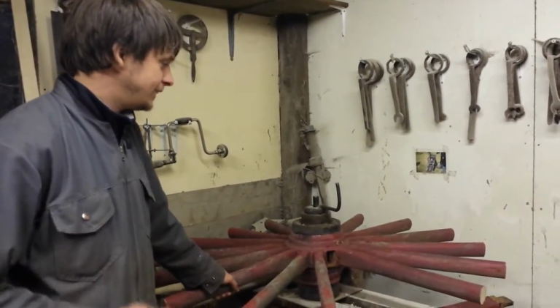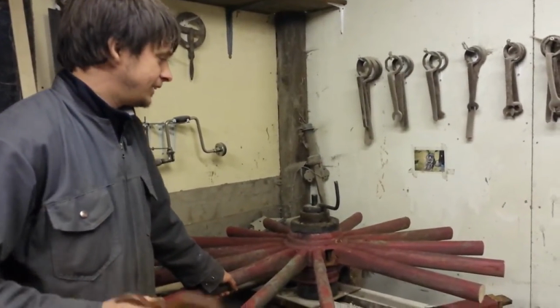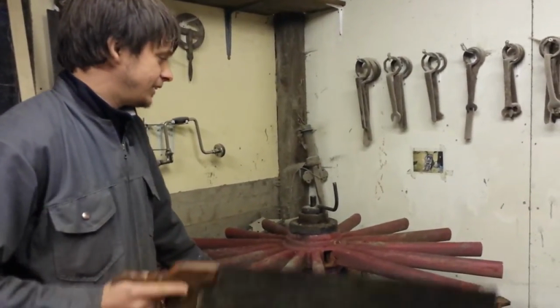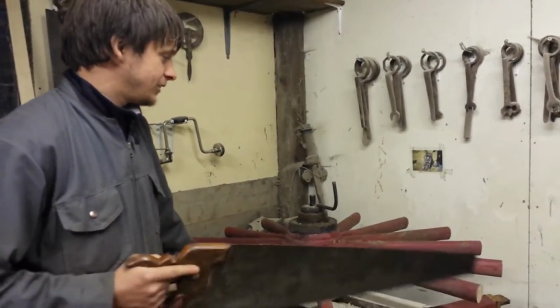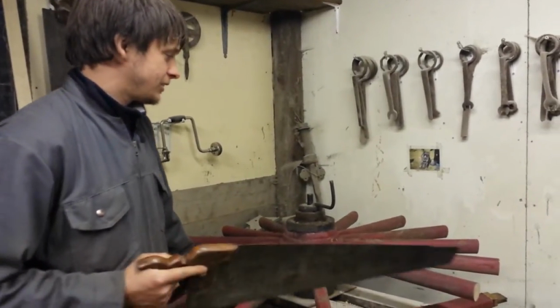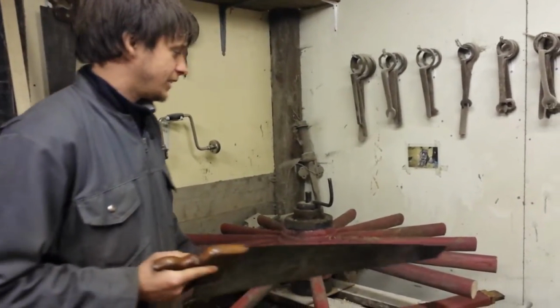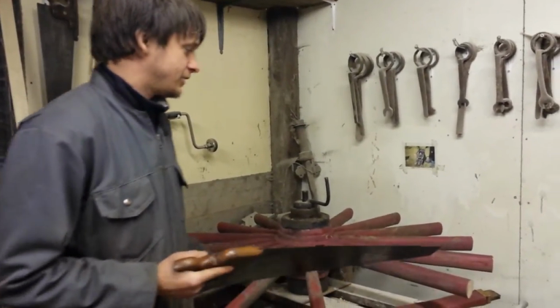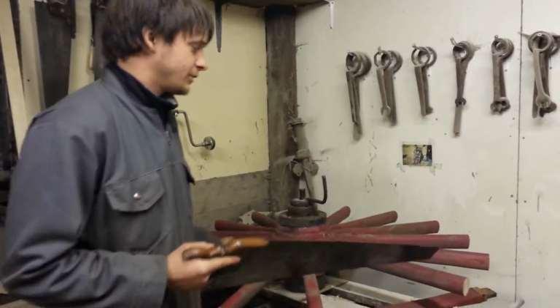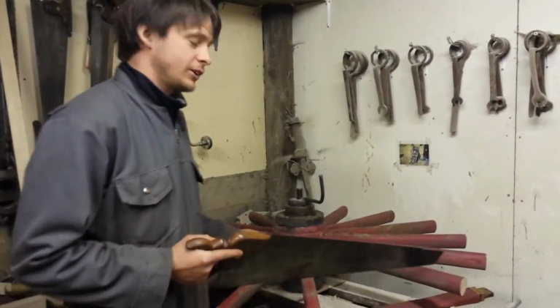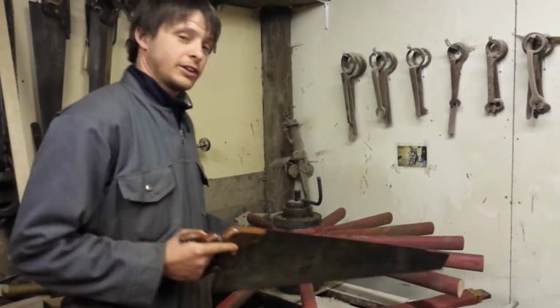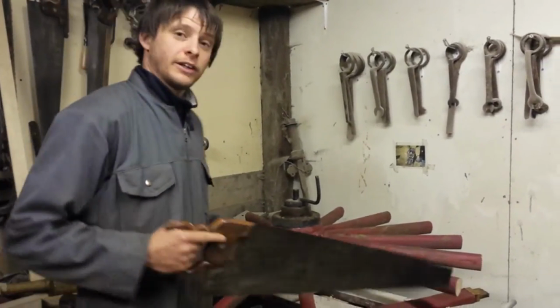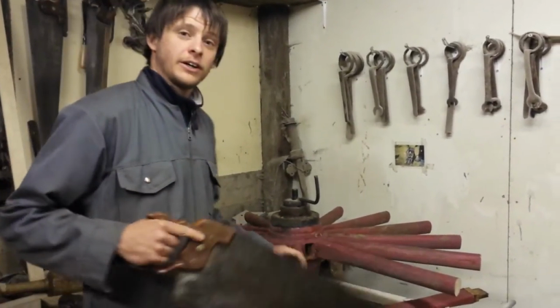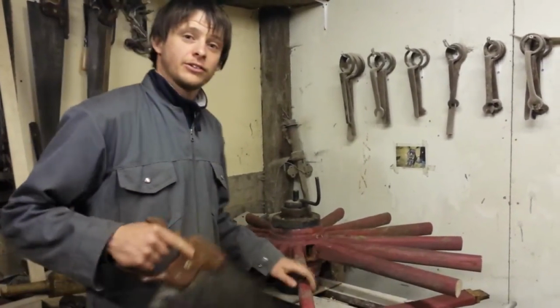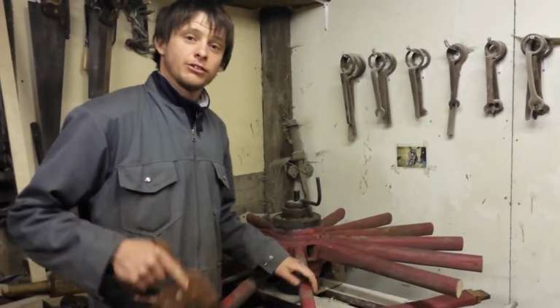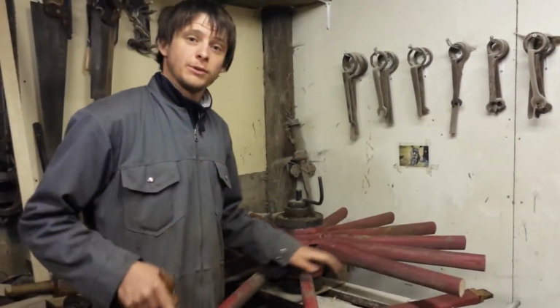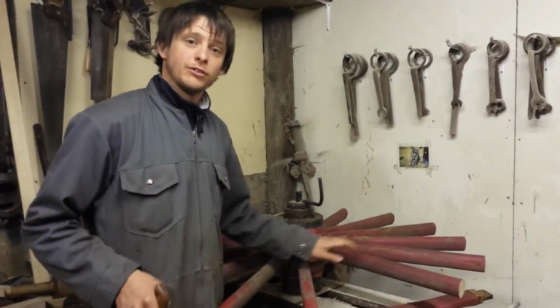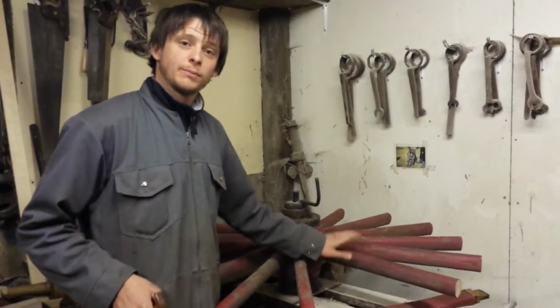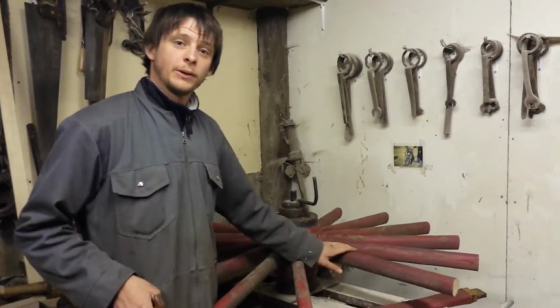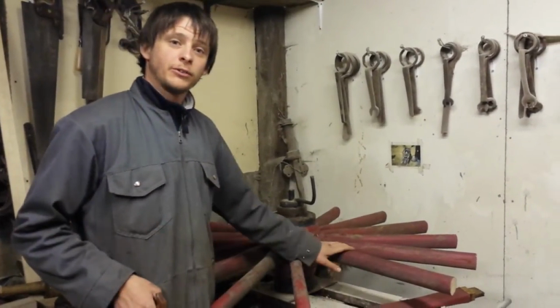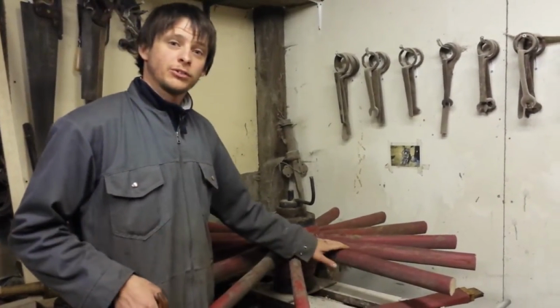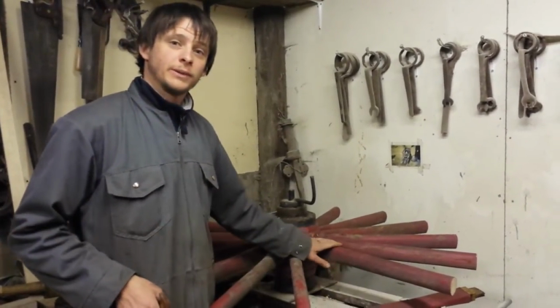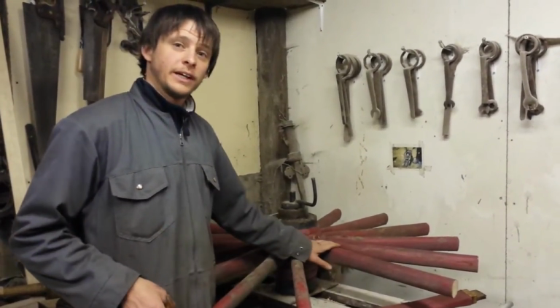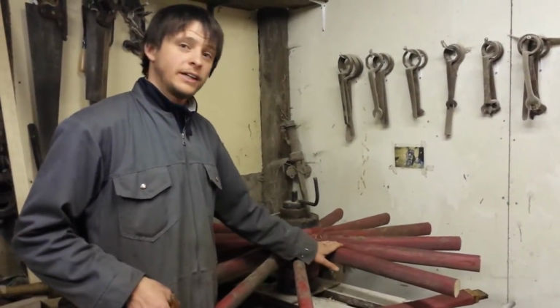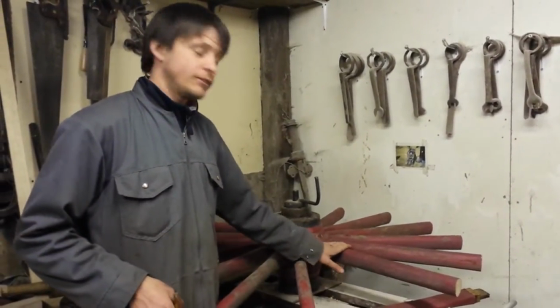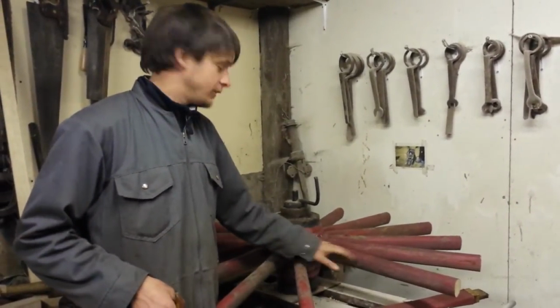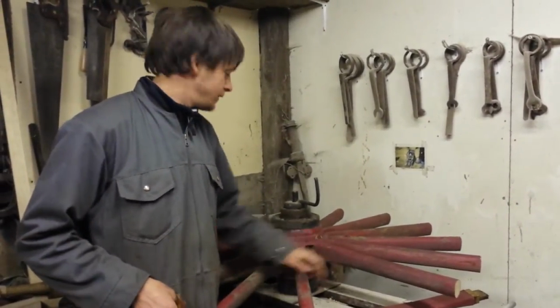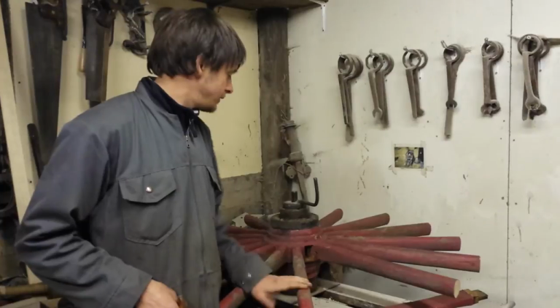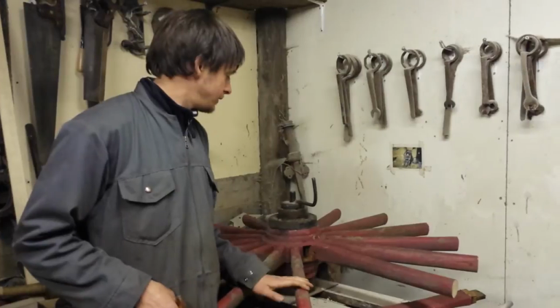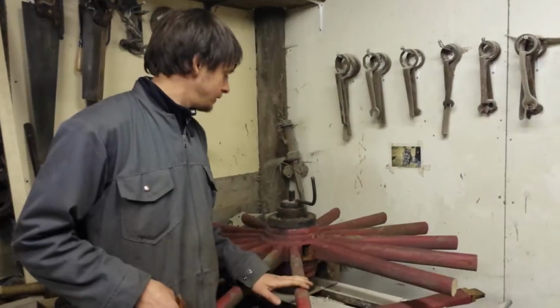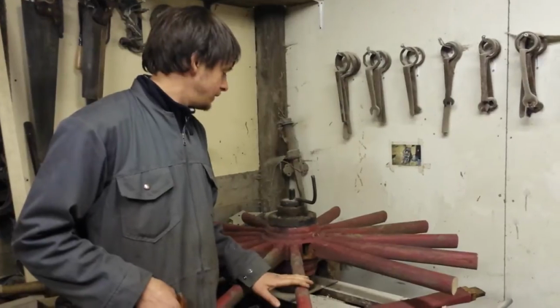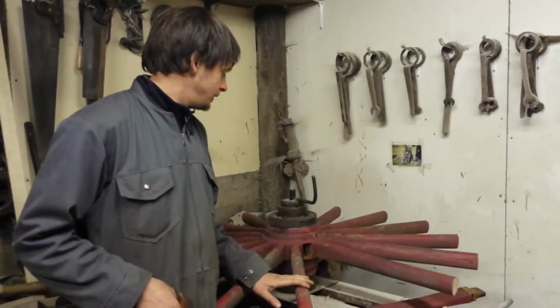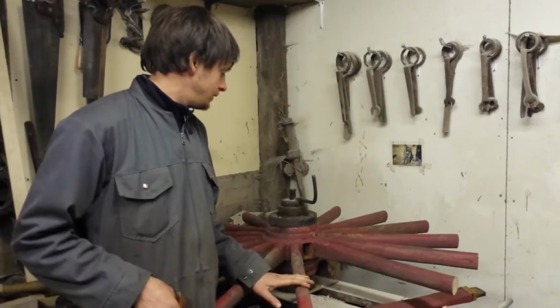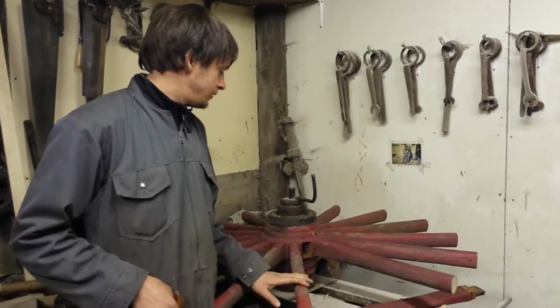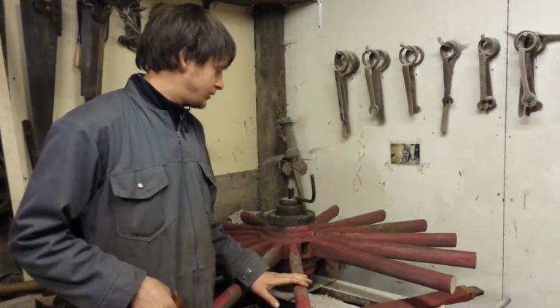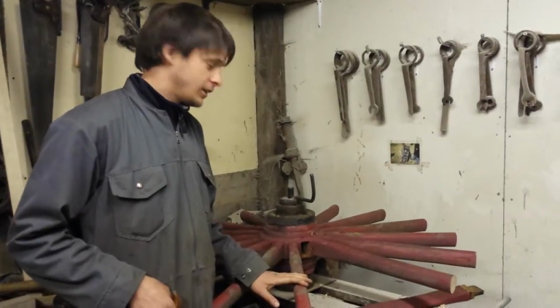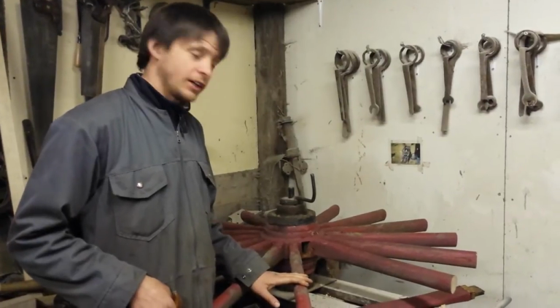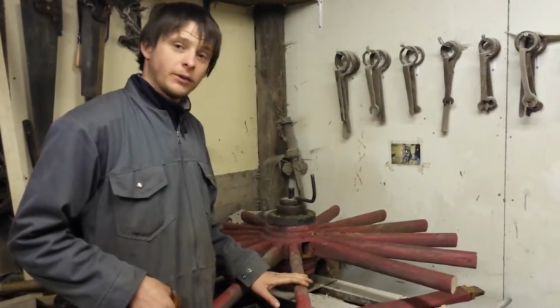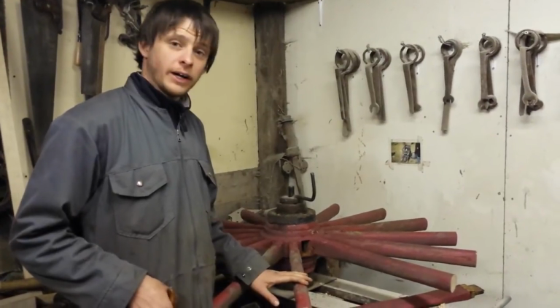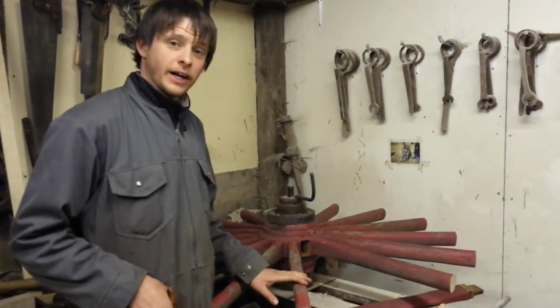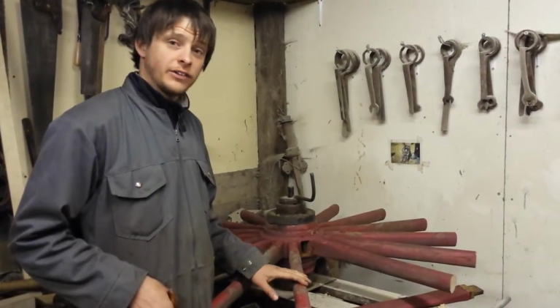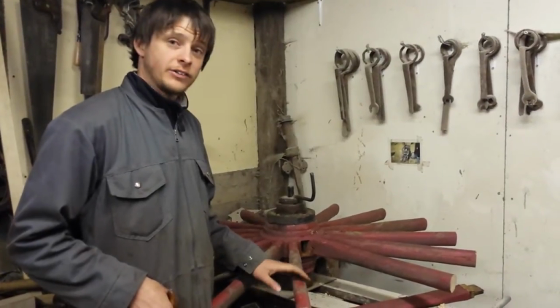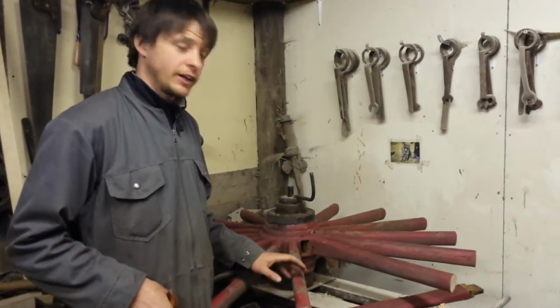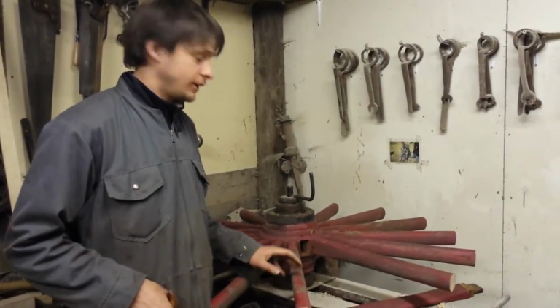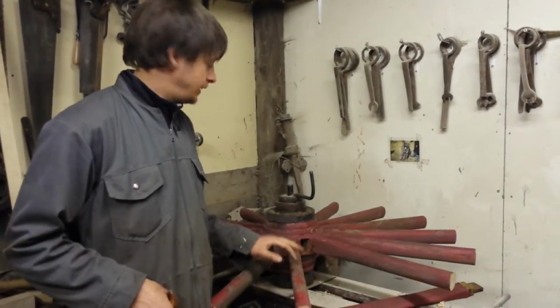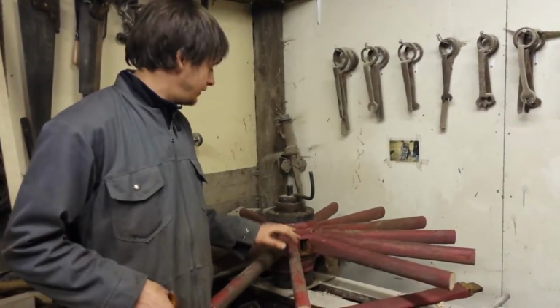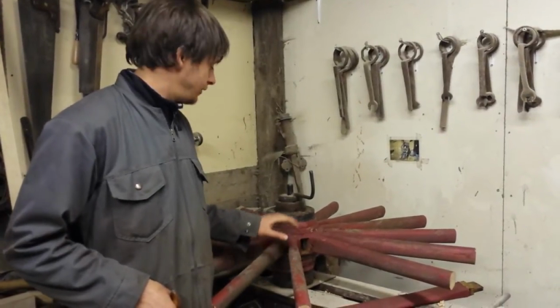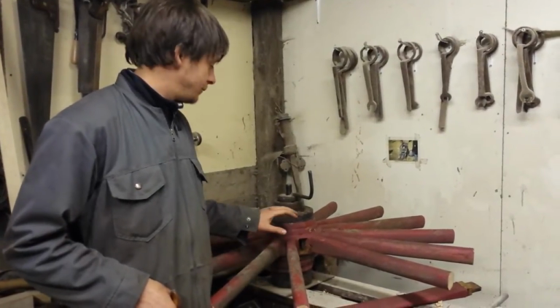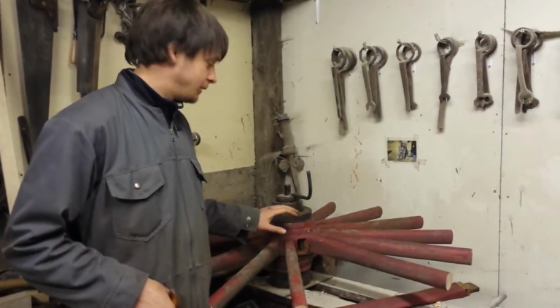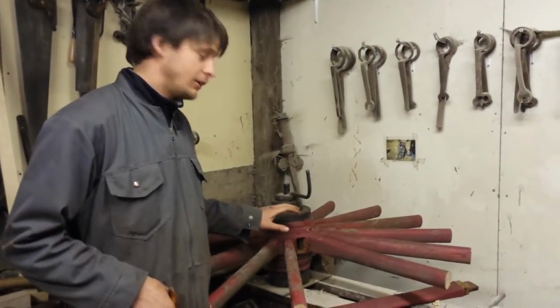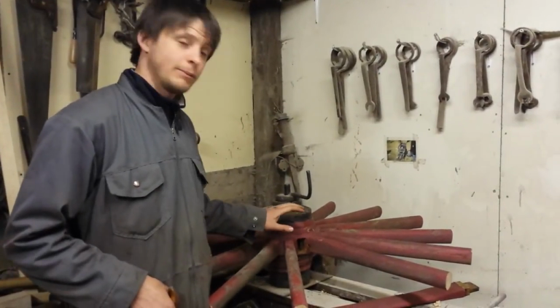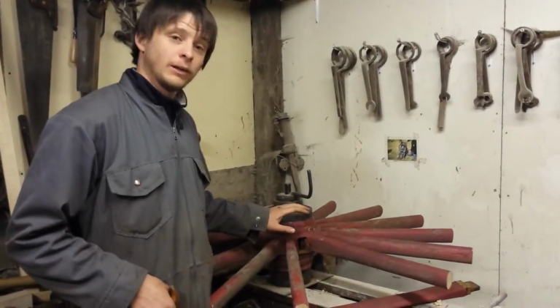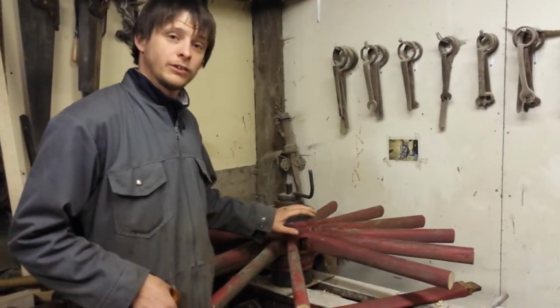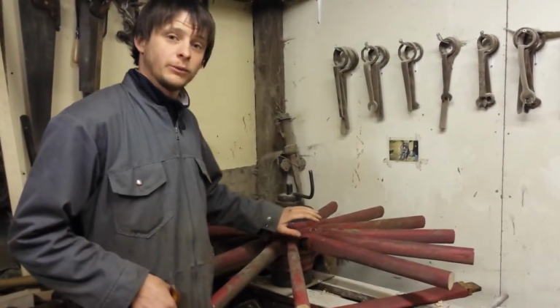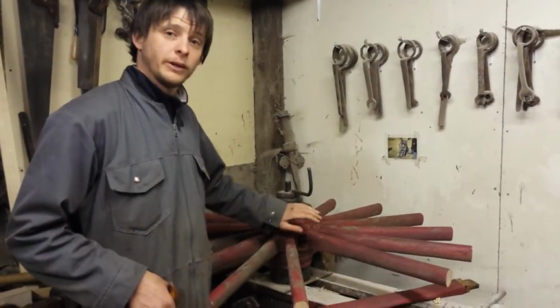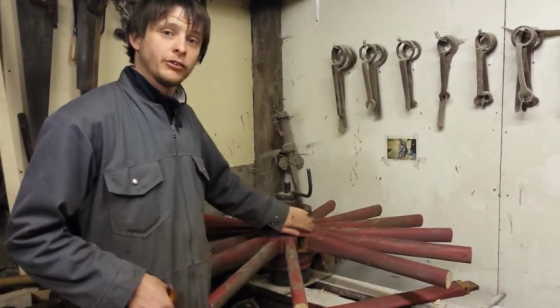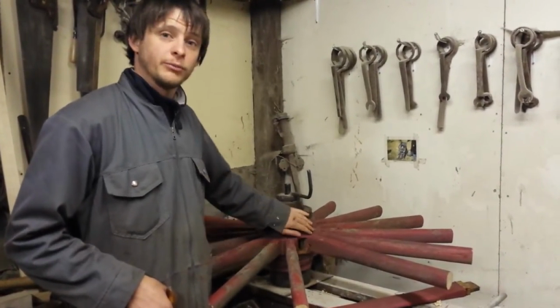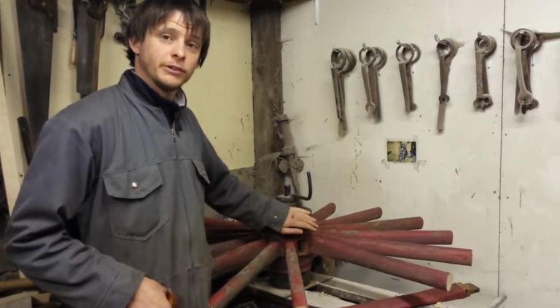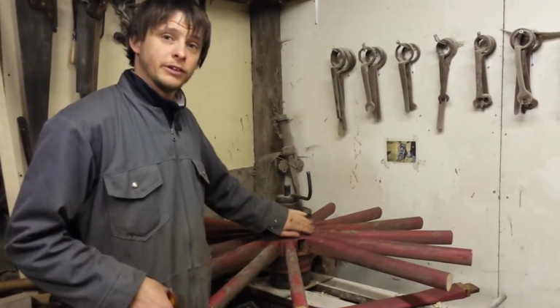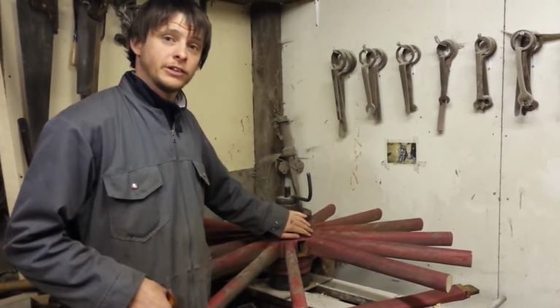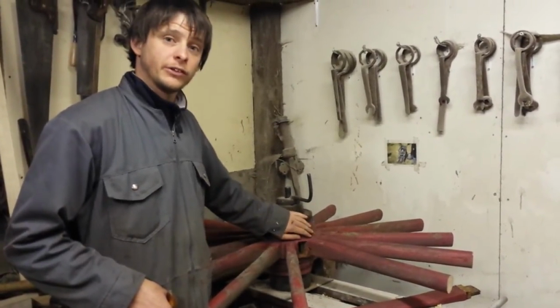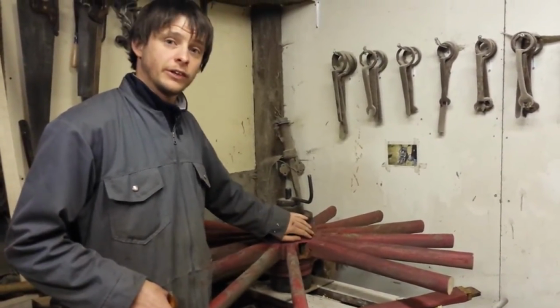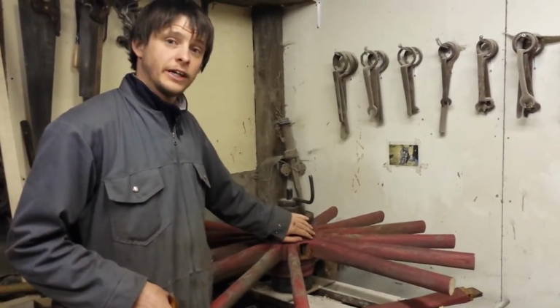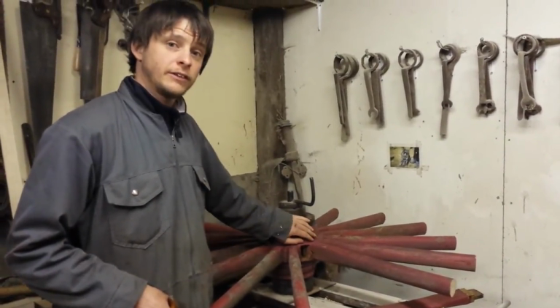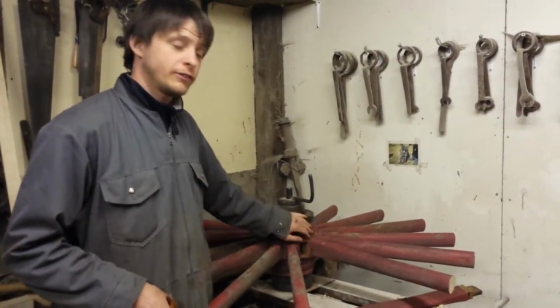Tonight I'm going to show you how to remove spokes from a knave. It's quite a handy technique if you're going to be rebuilding a wheel from an original knave.